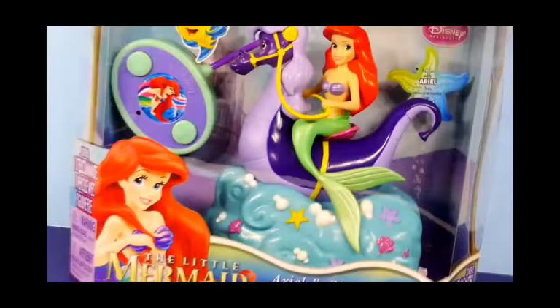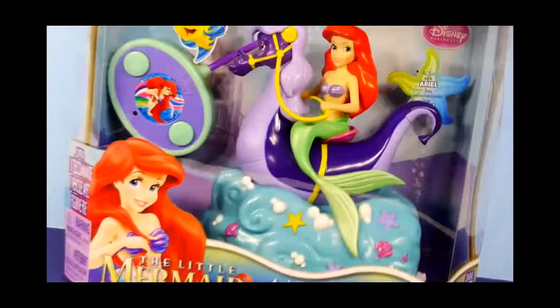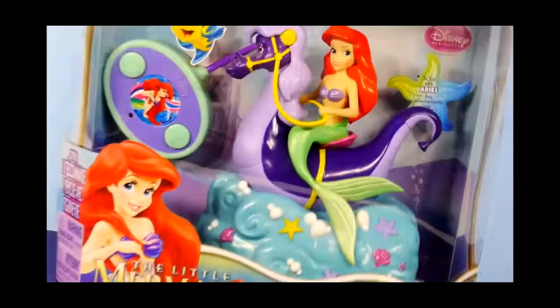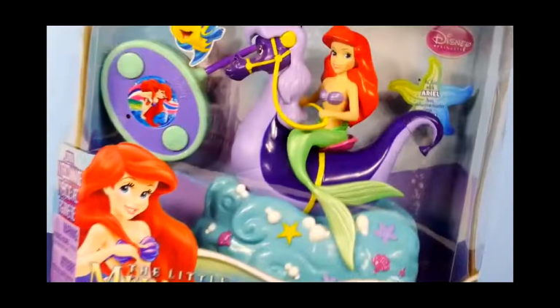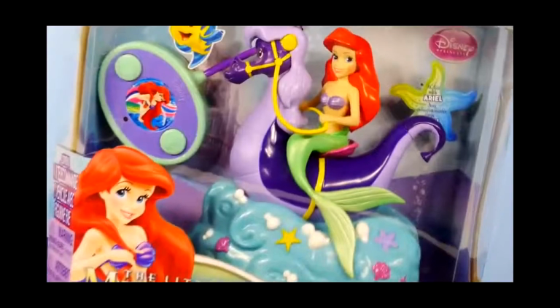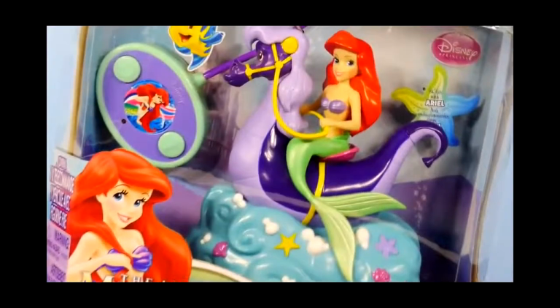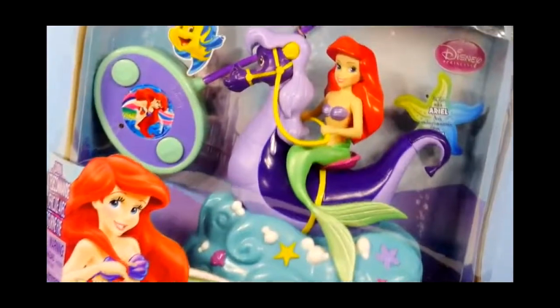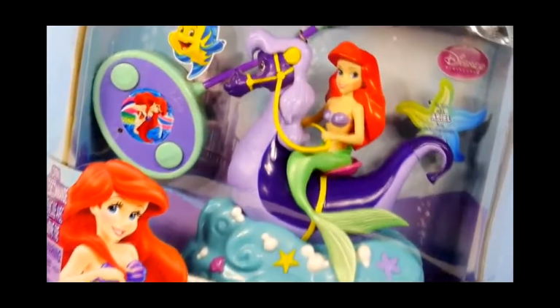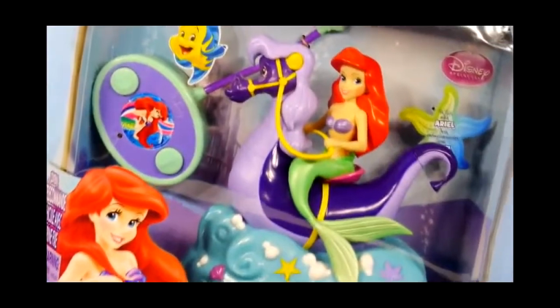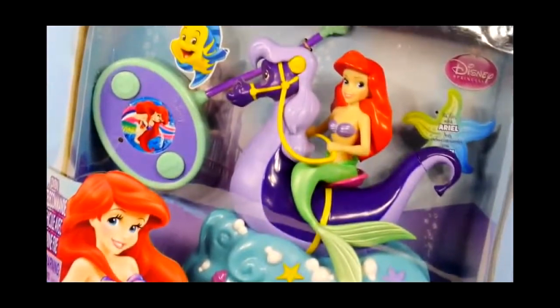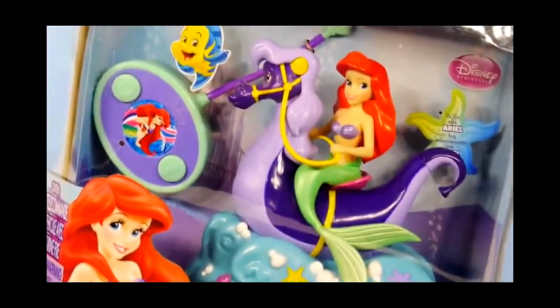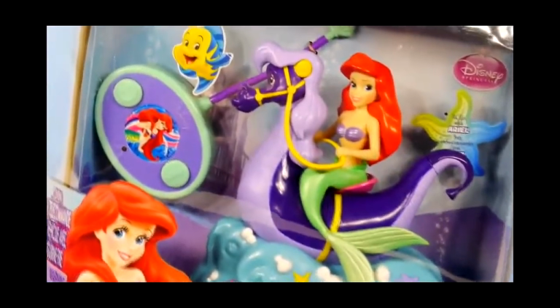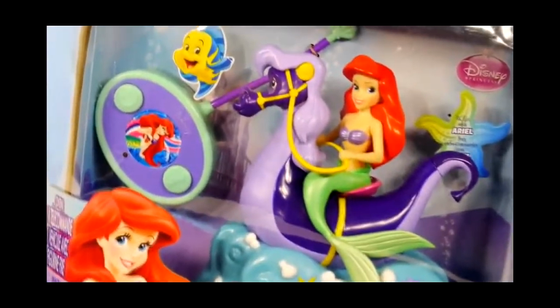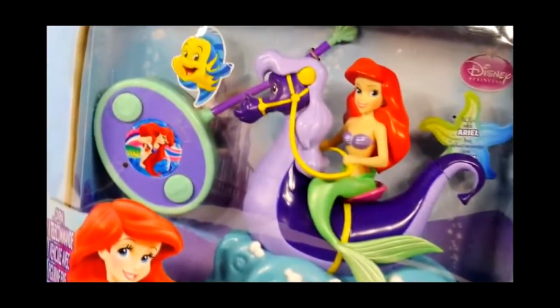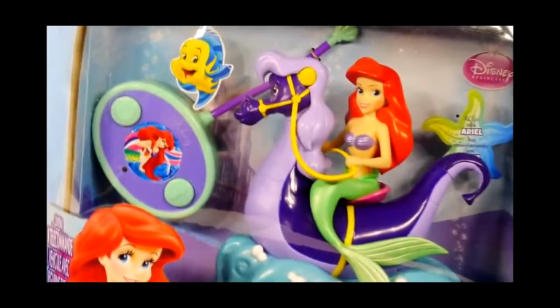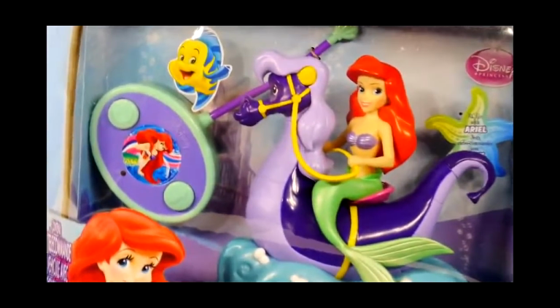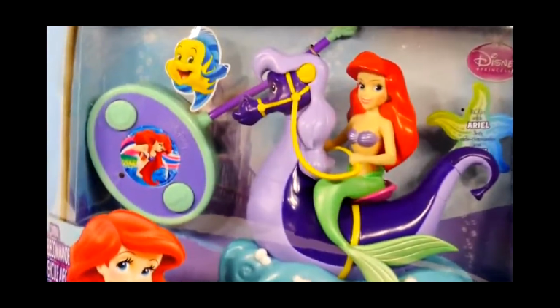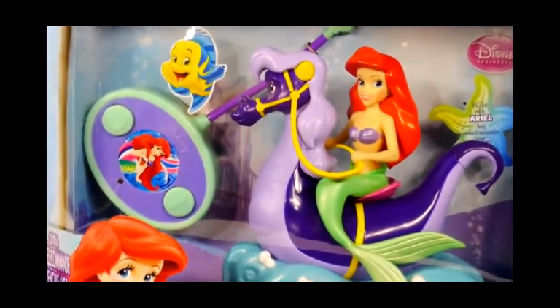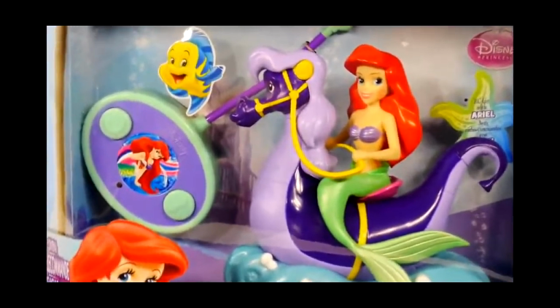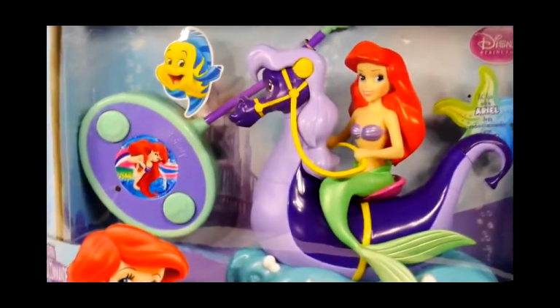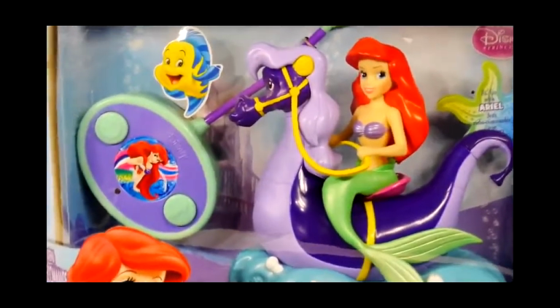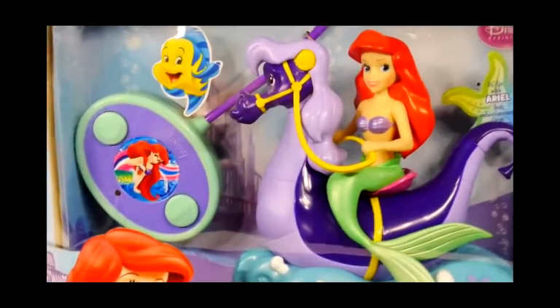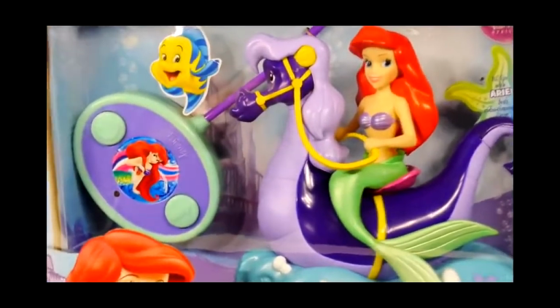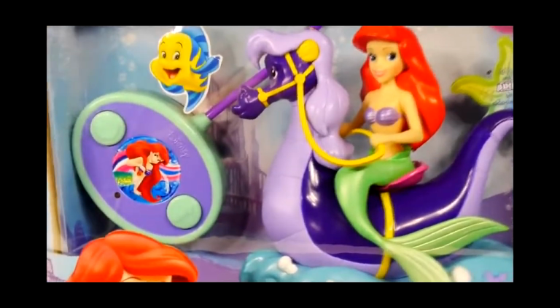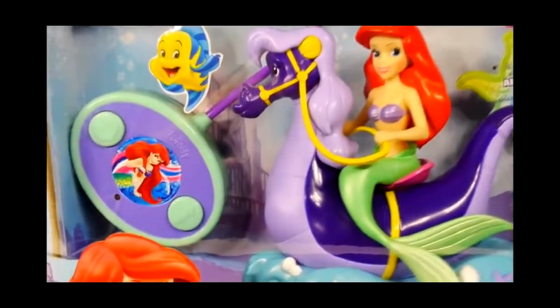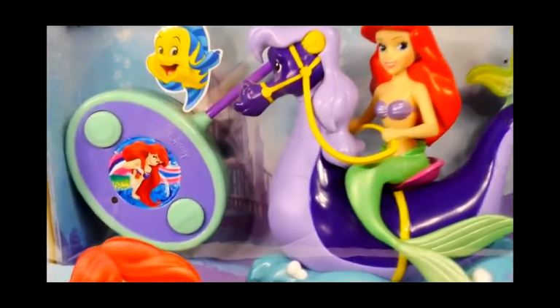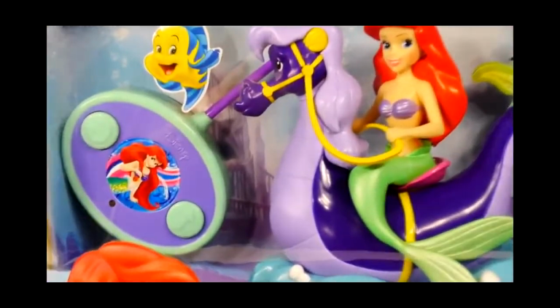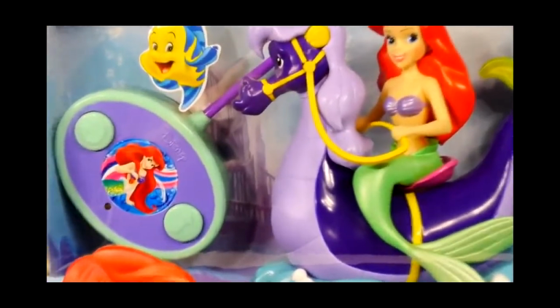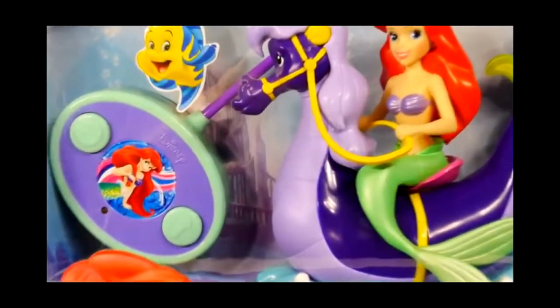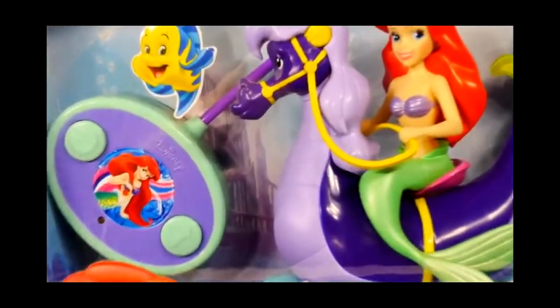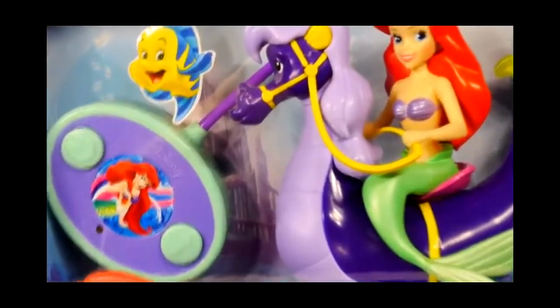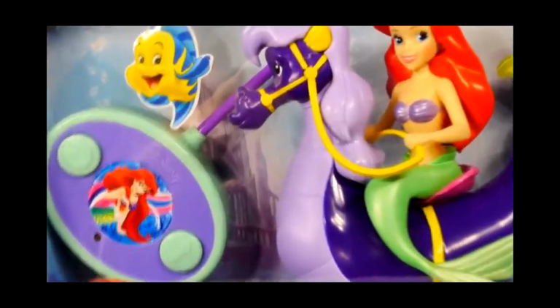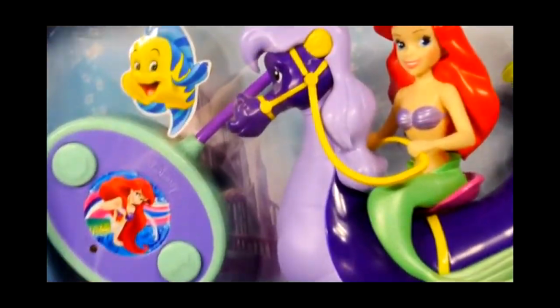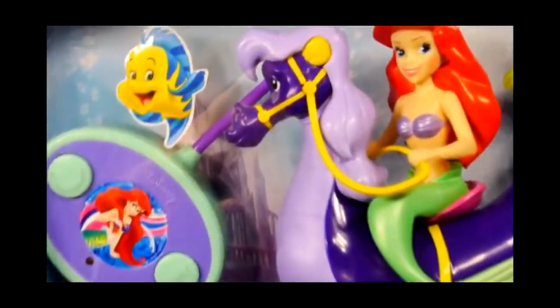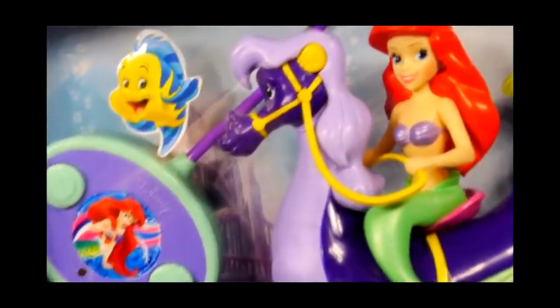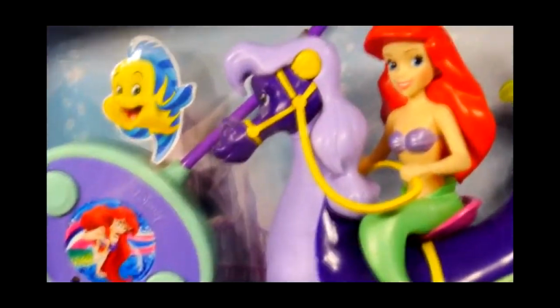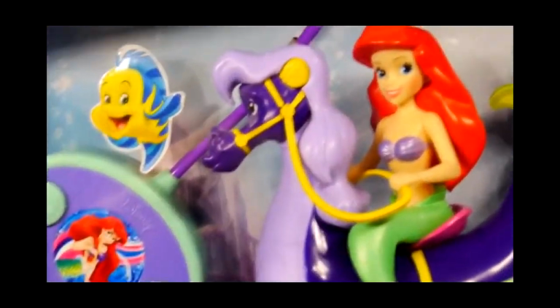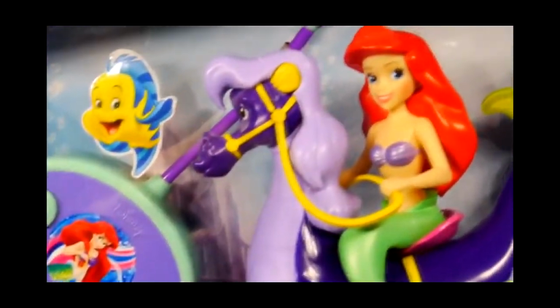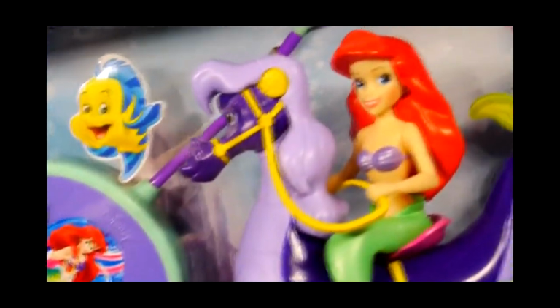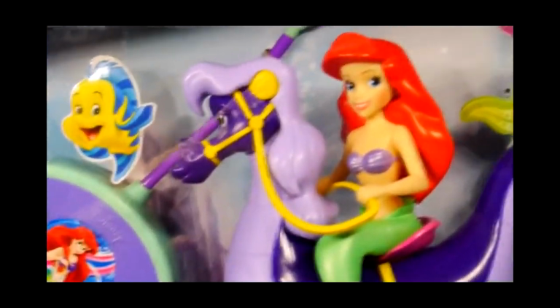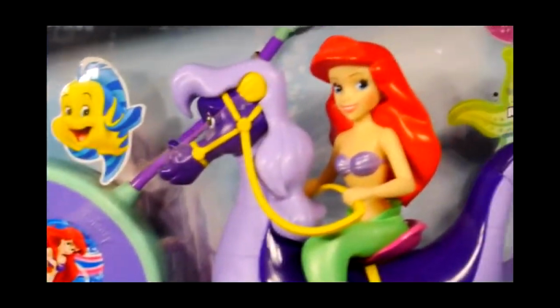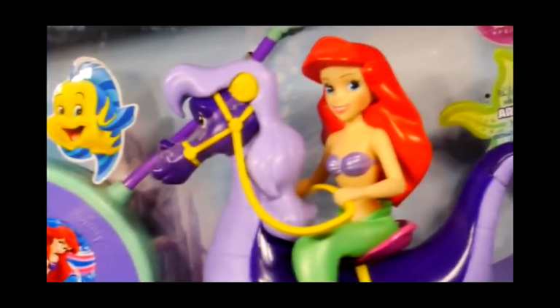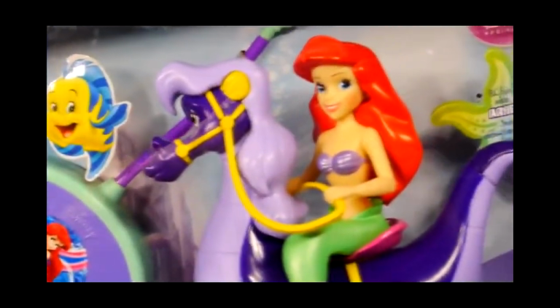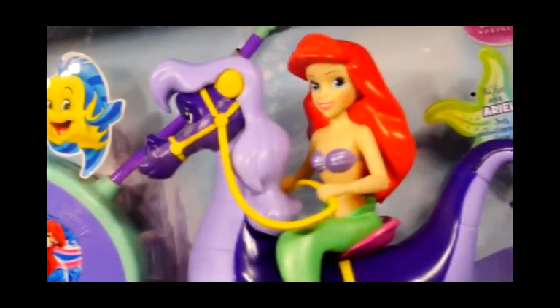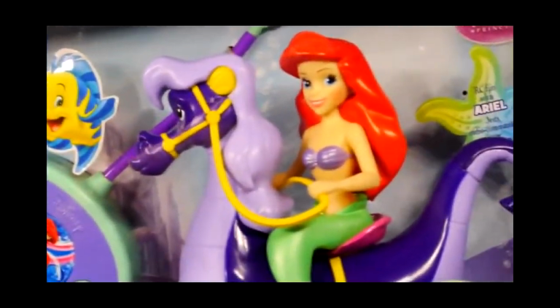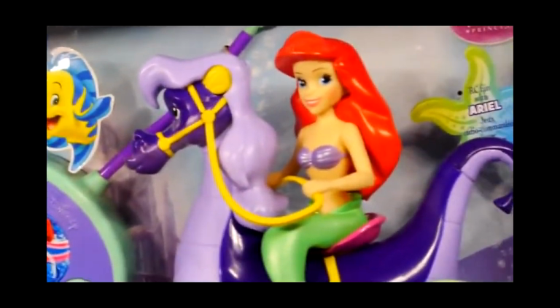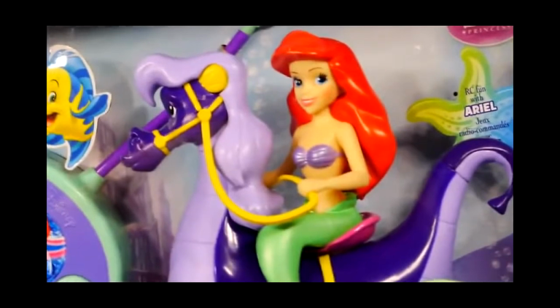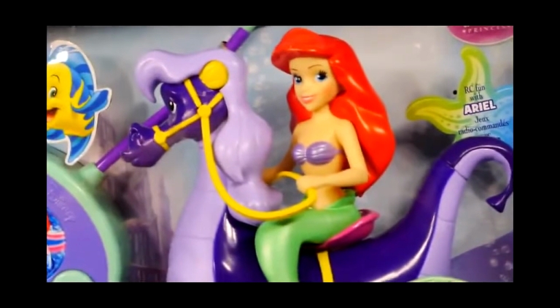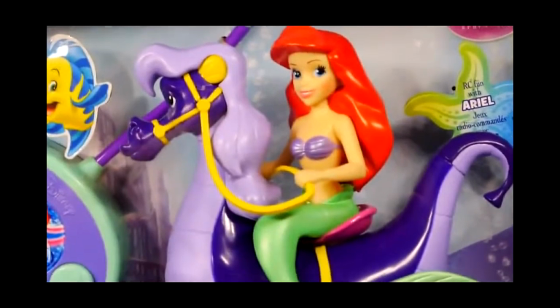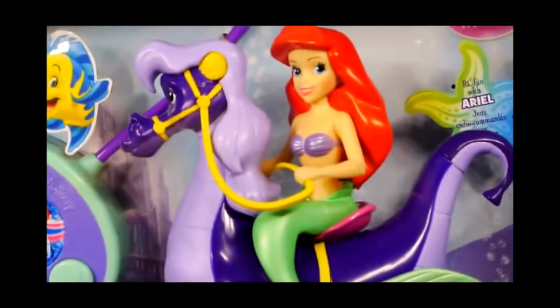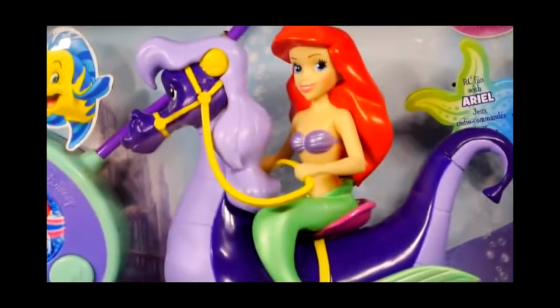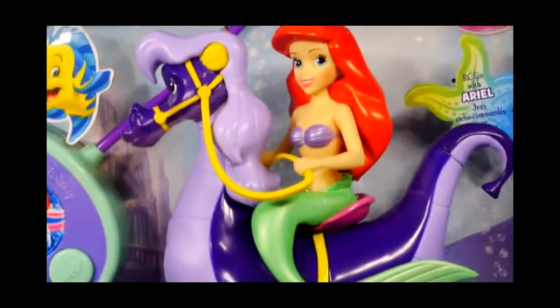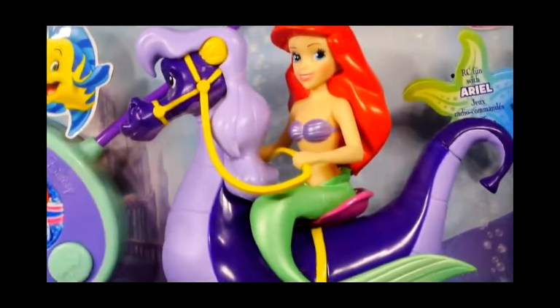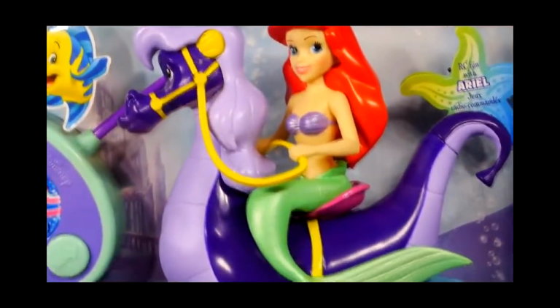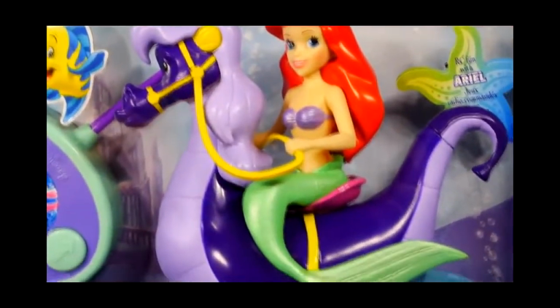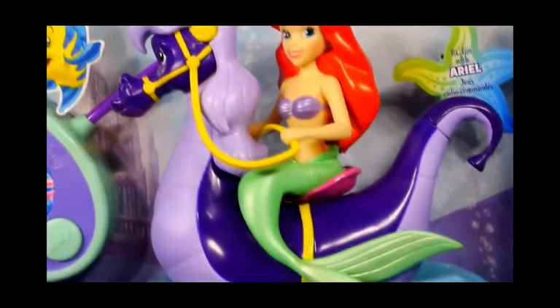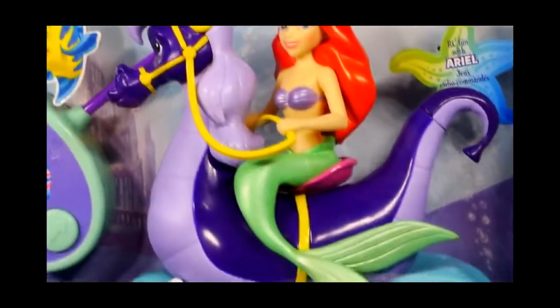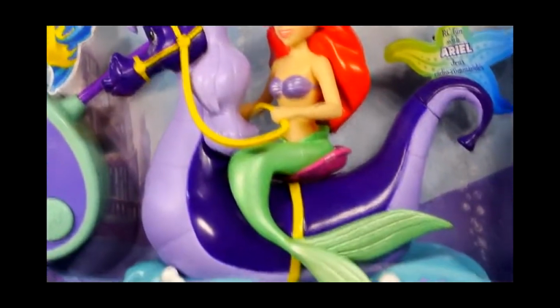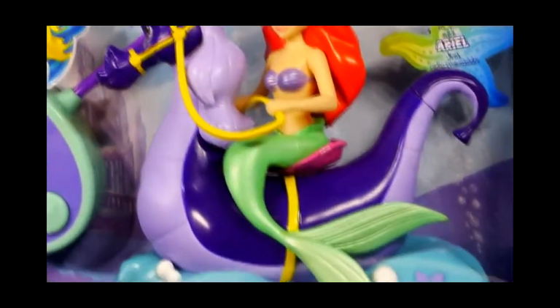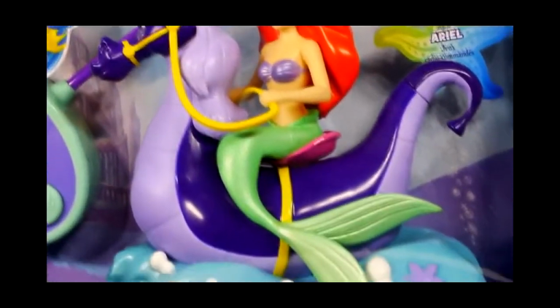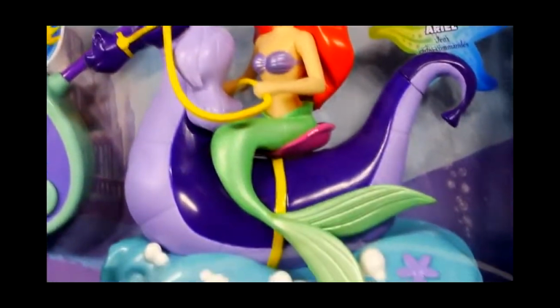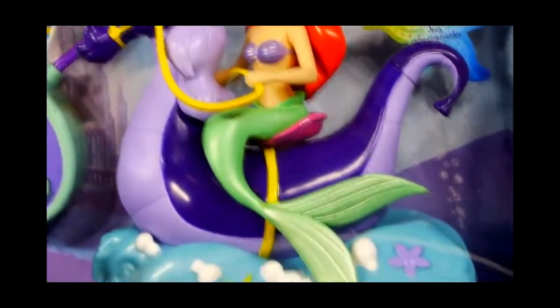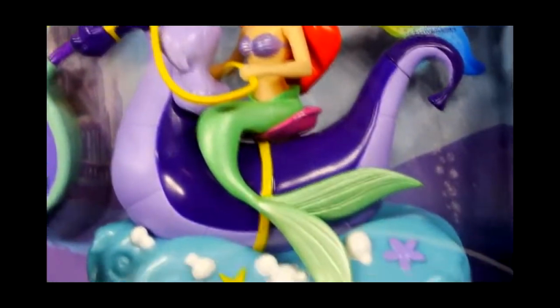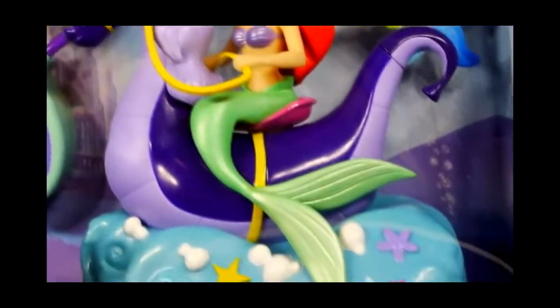Hey guys, this is Disney Cars Toy Club and today we're gonna be showing you our Little Mermaid Ariel and Stormy radio control car.